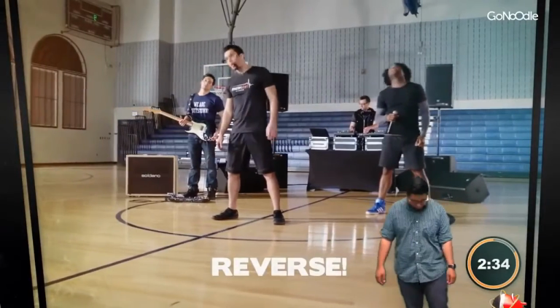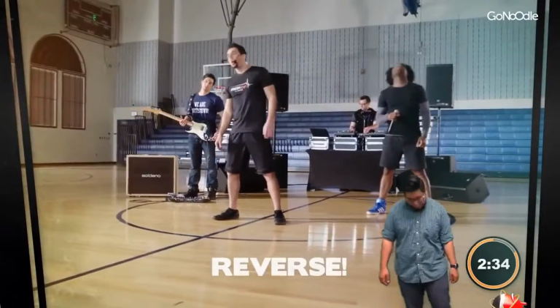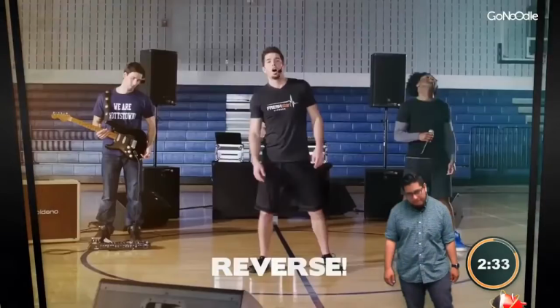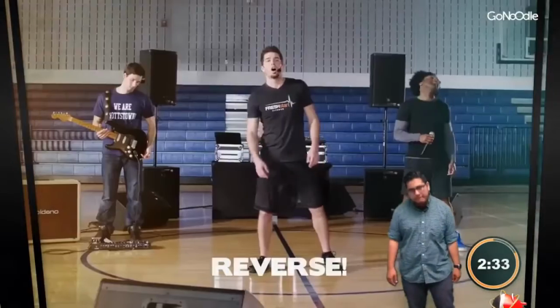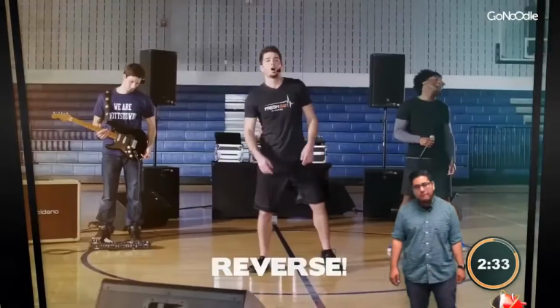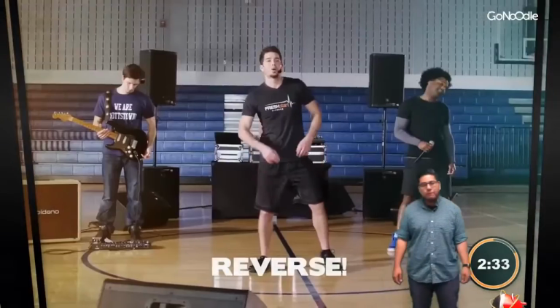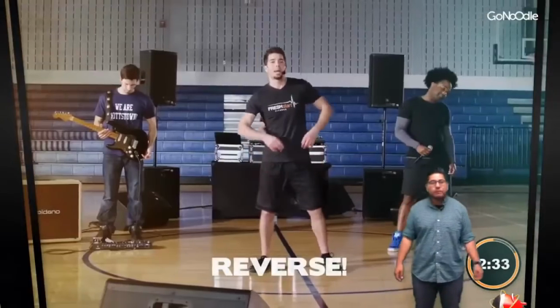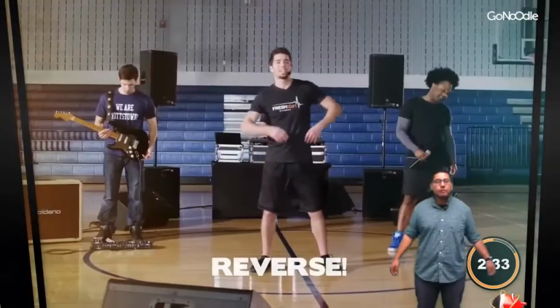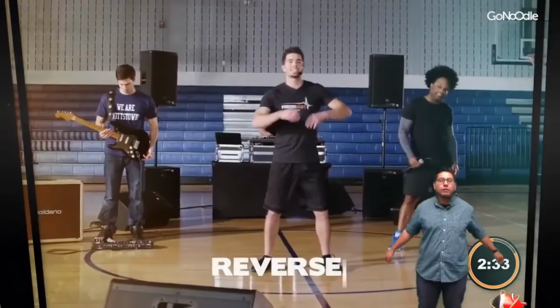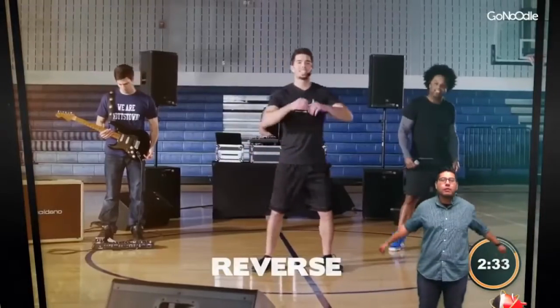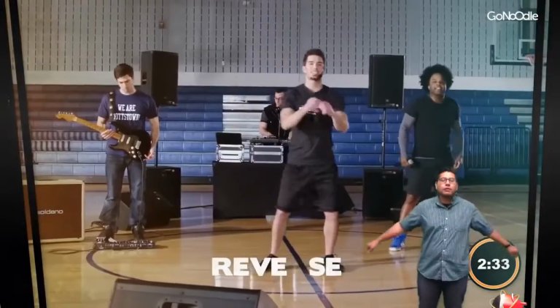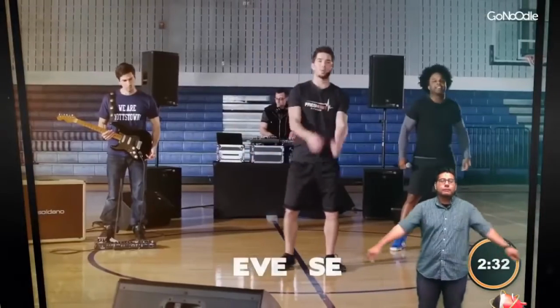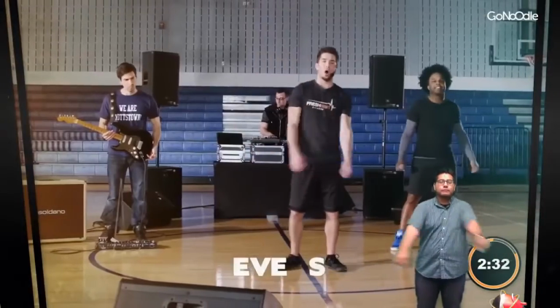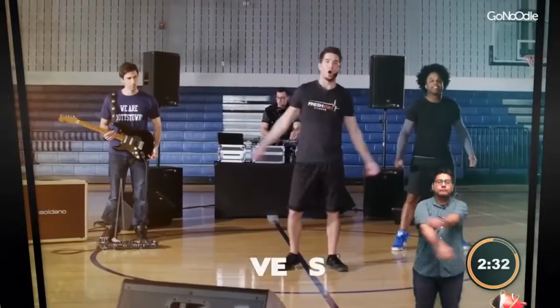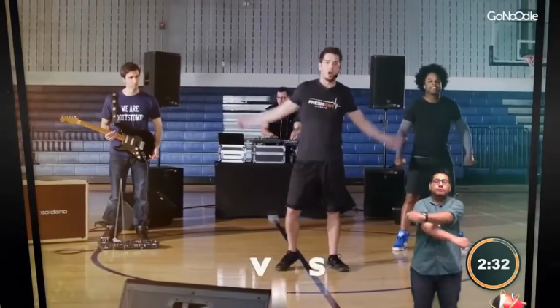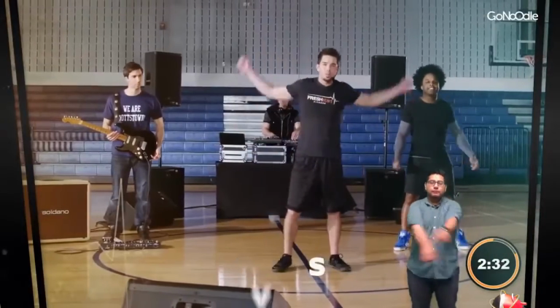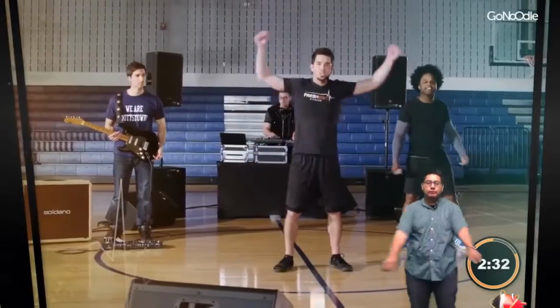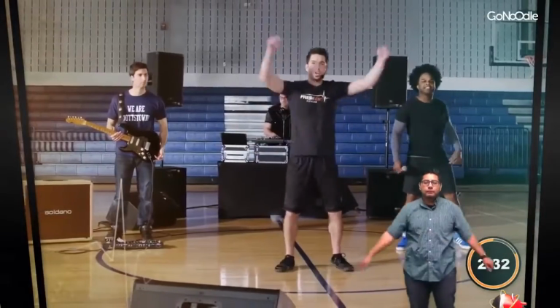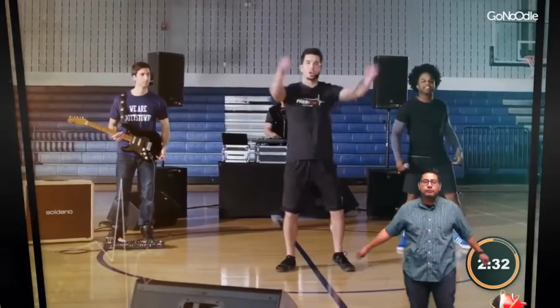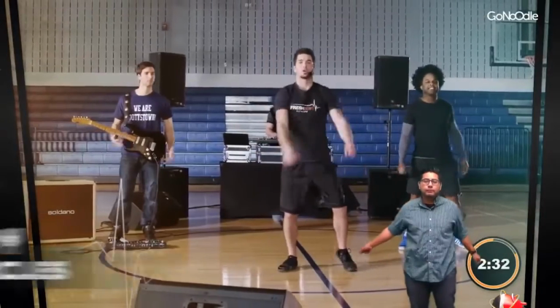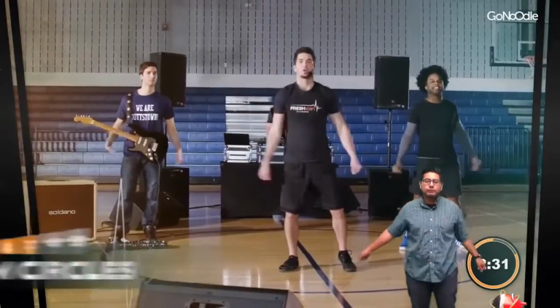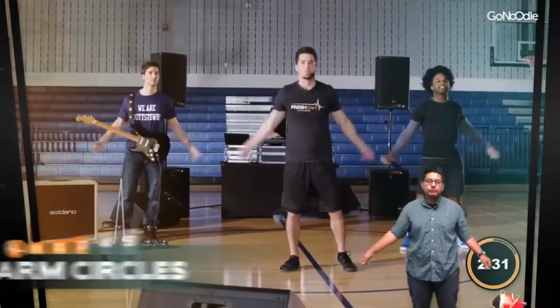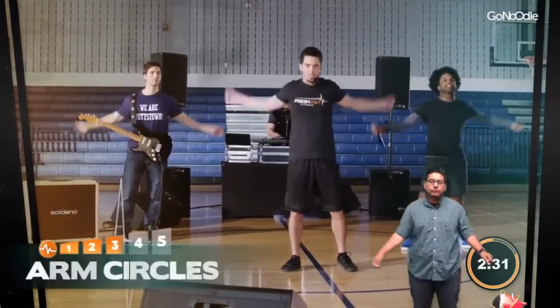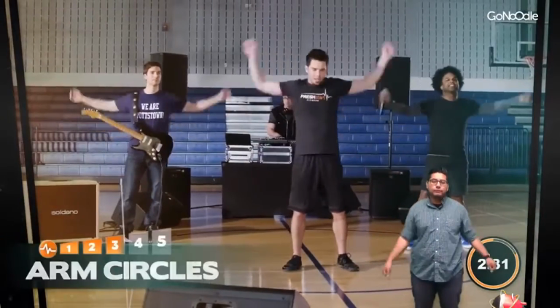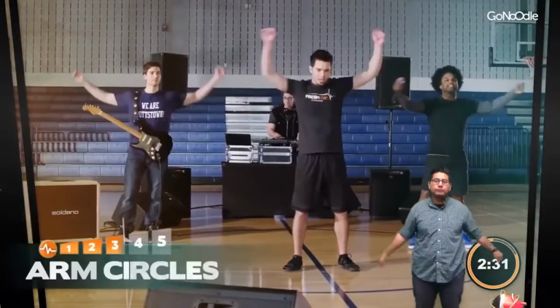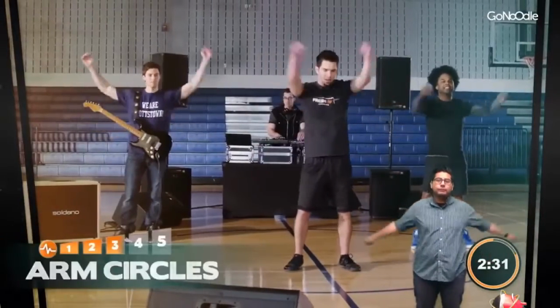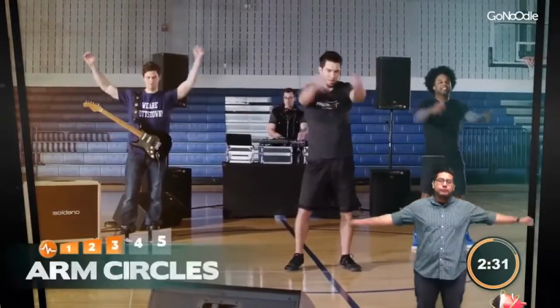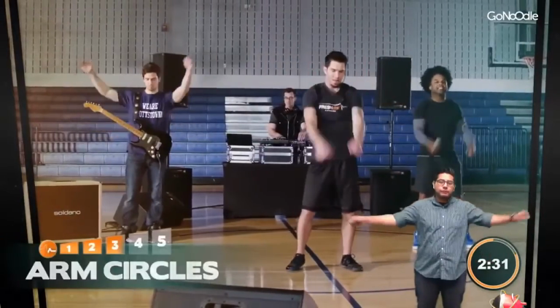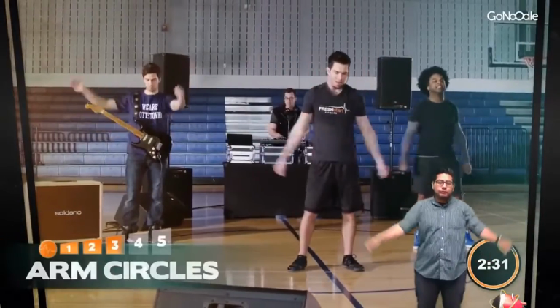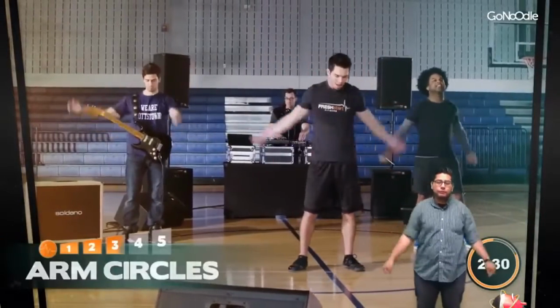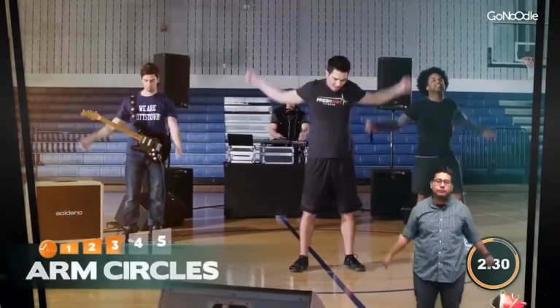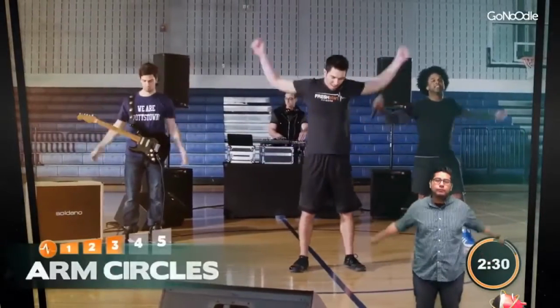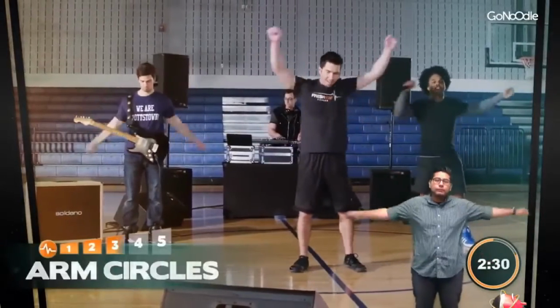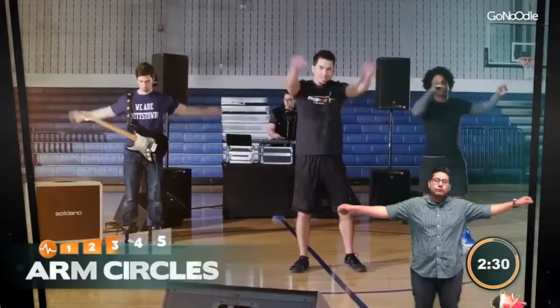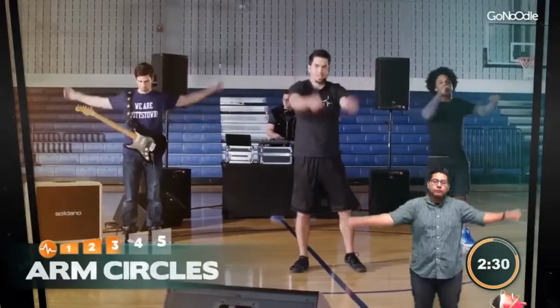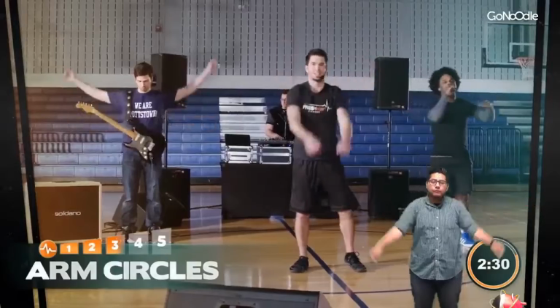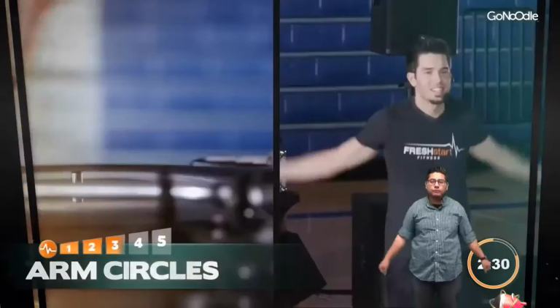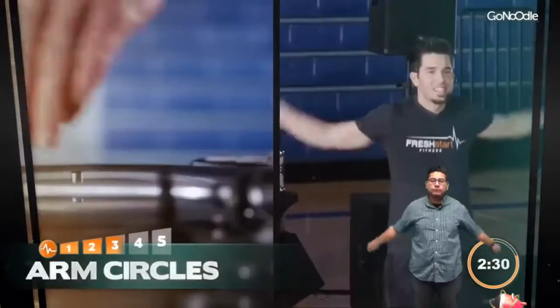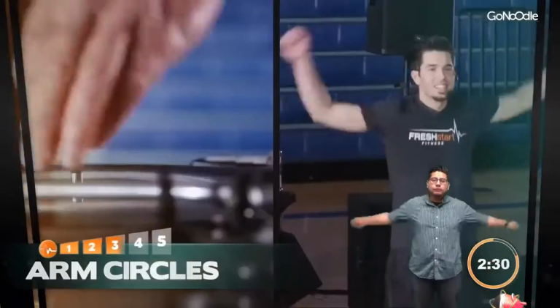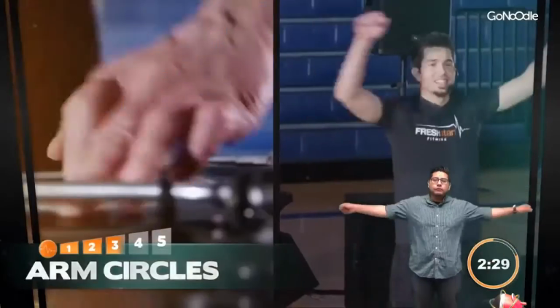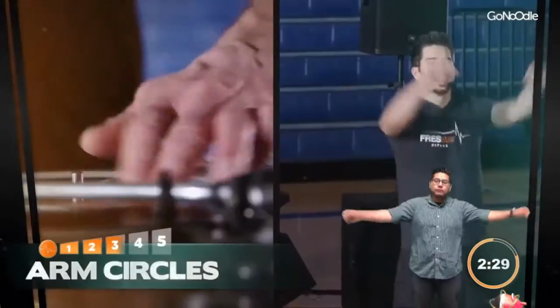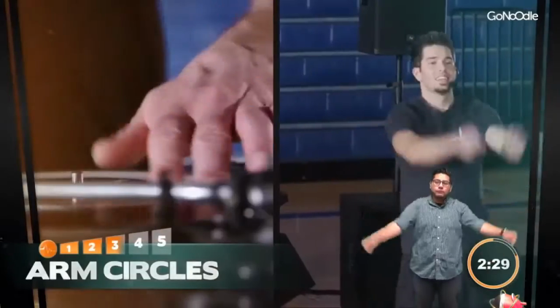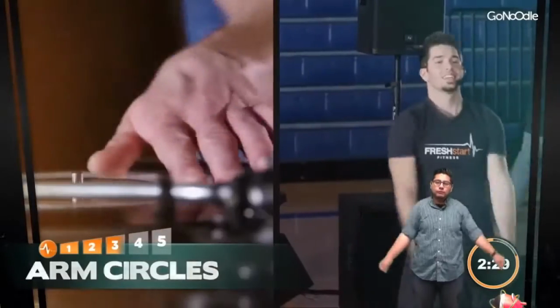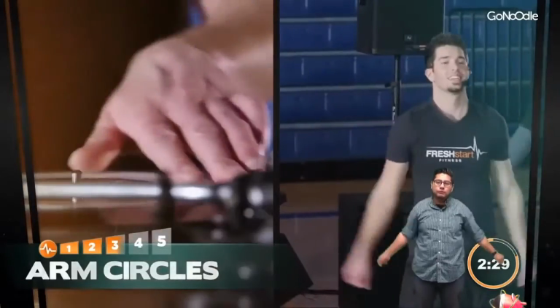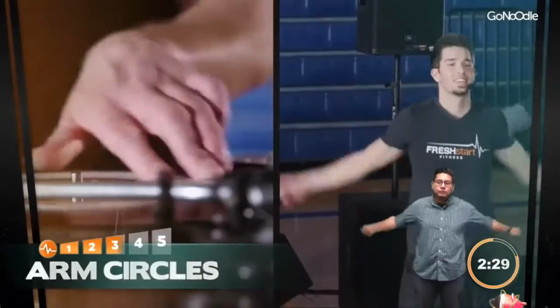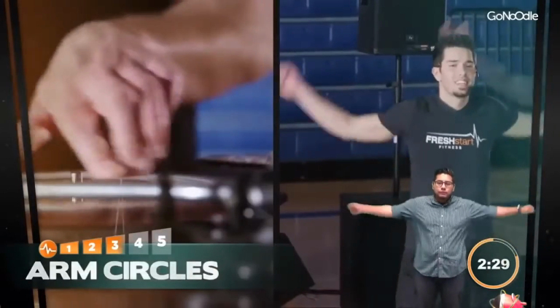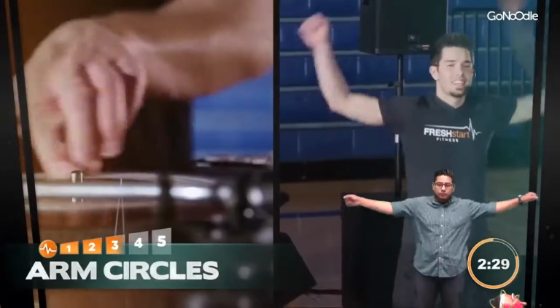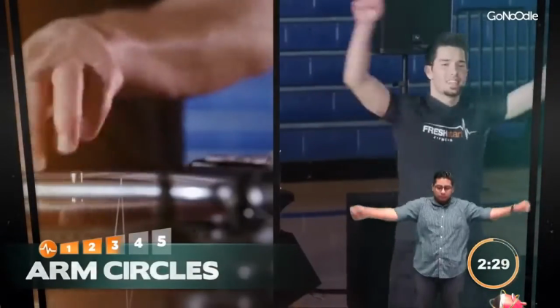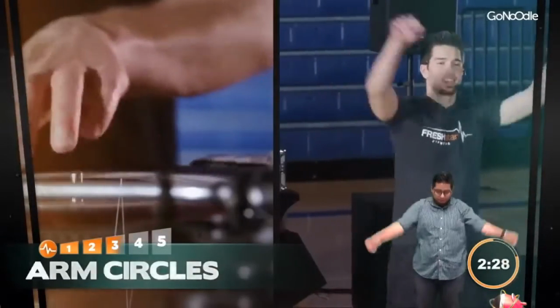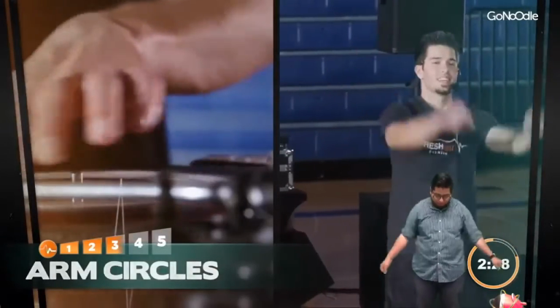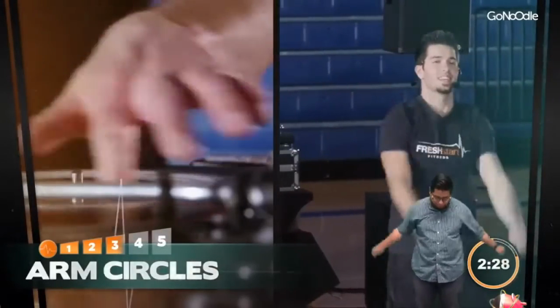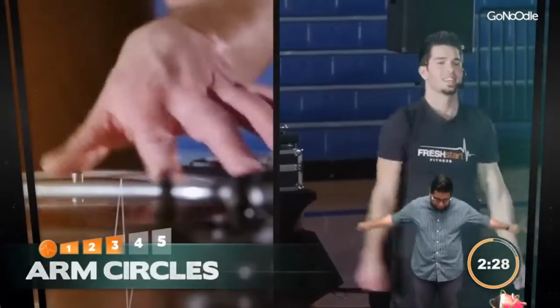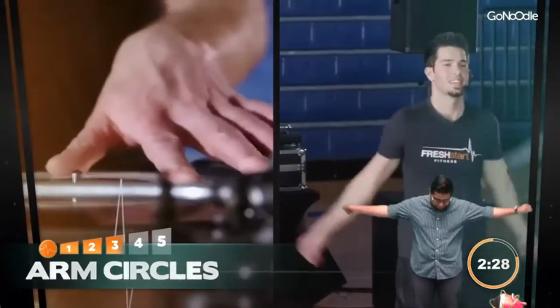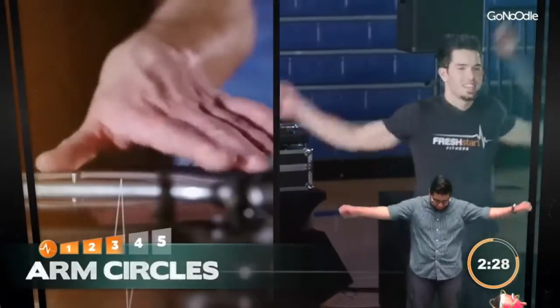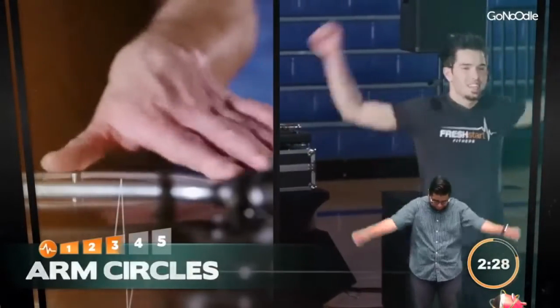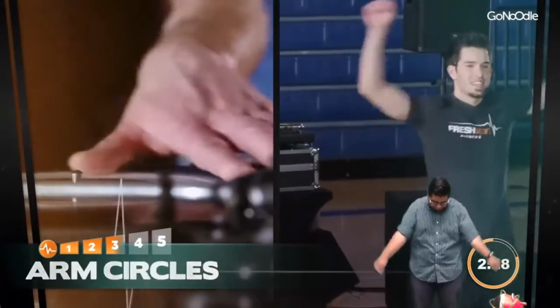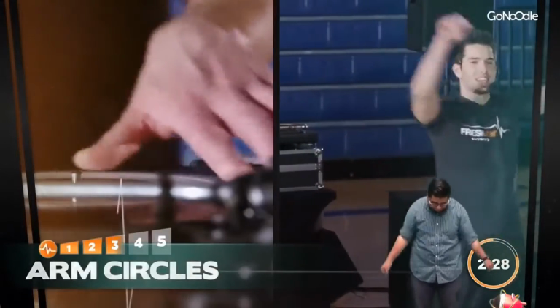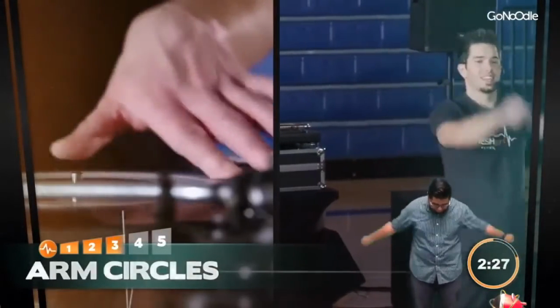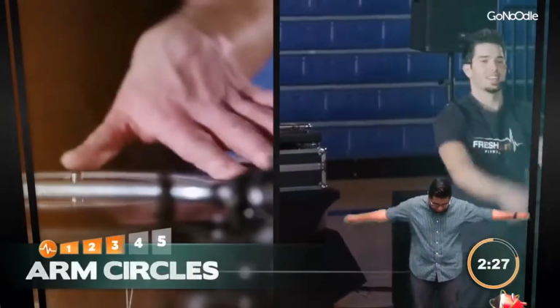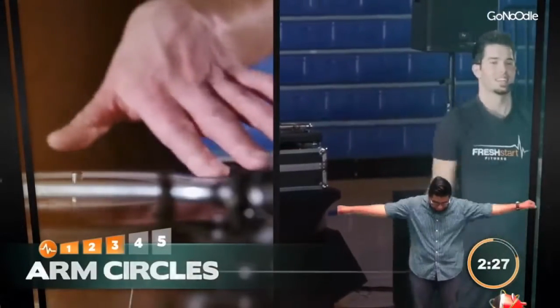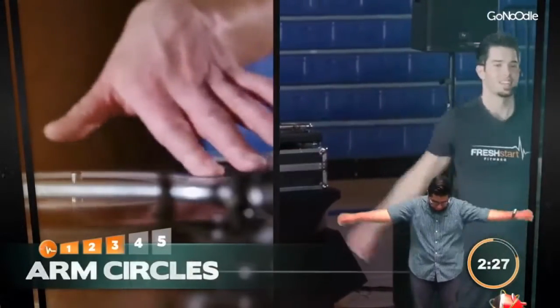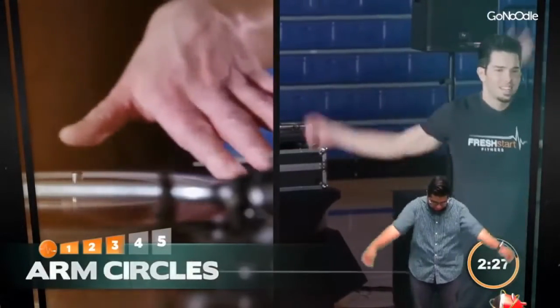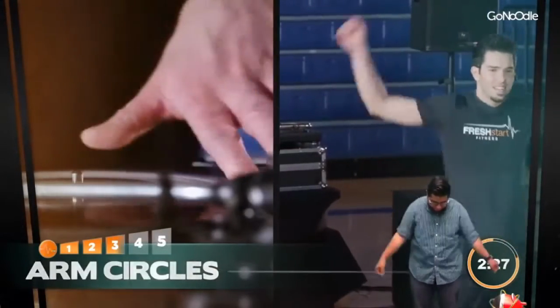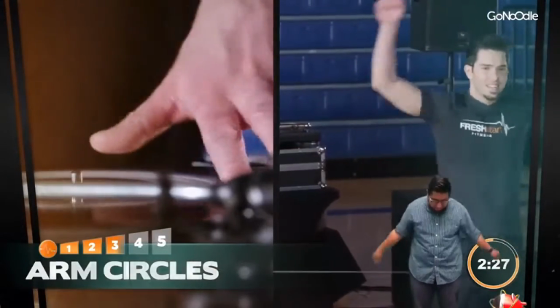Alright, let's get some arm circles — arm circles to the front, come on!